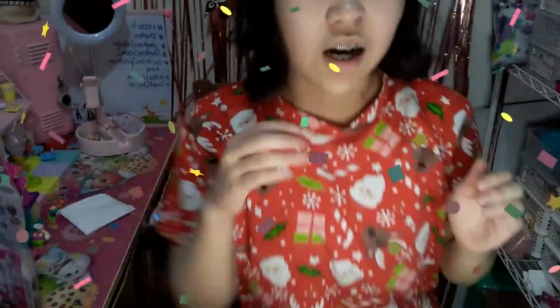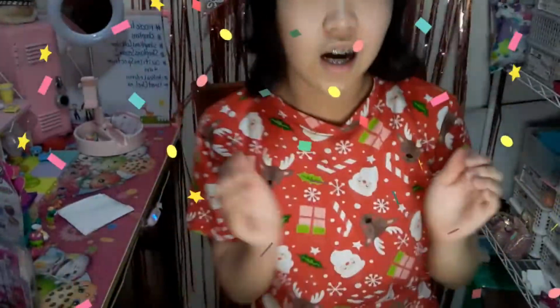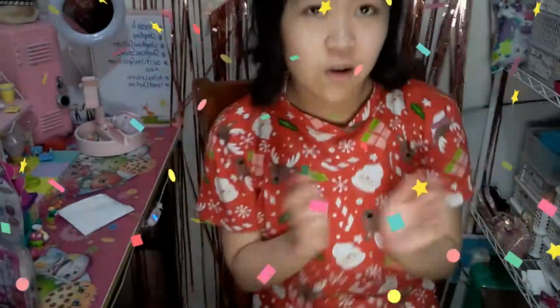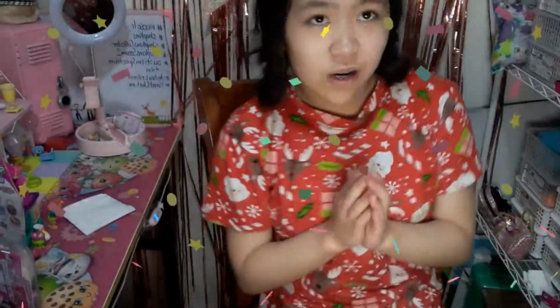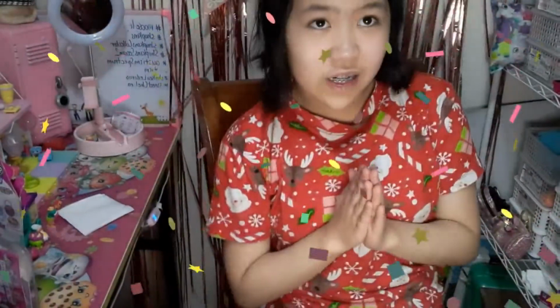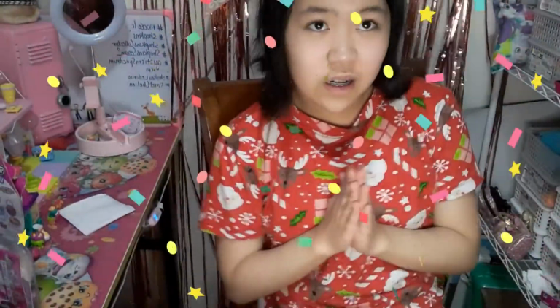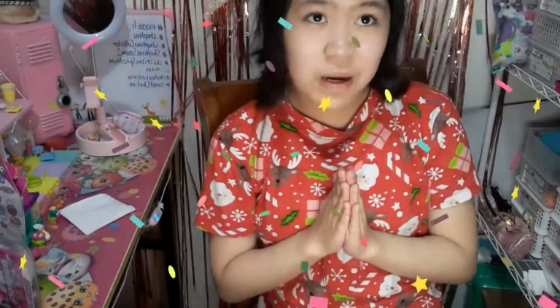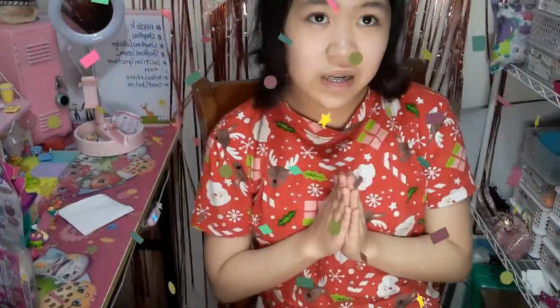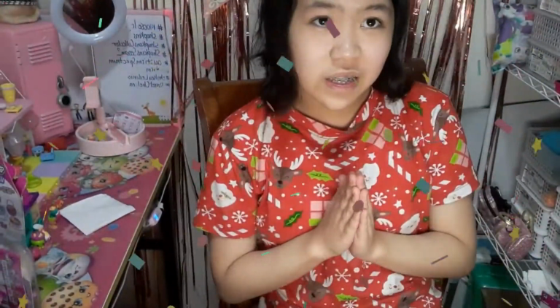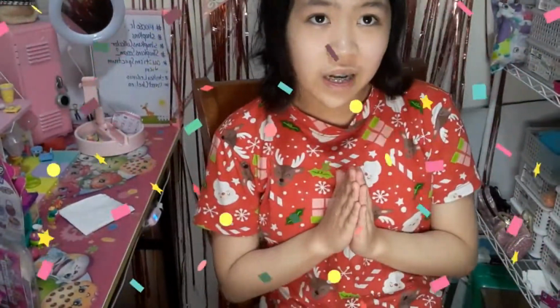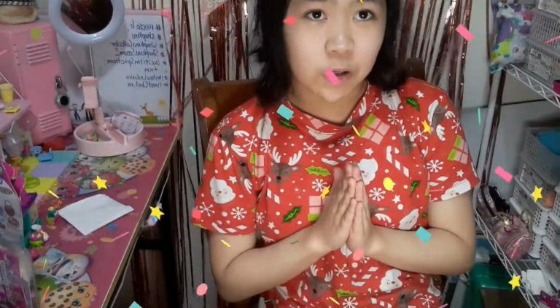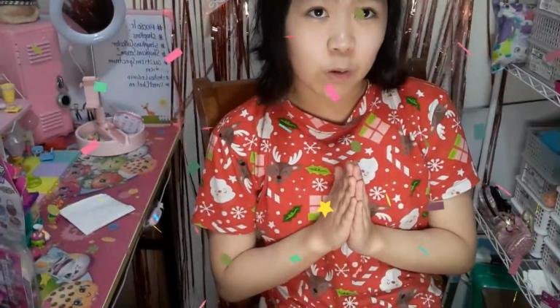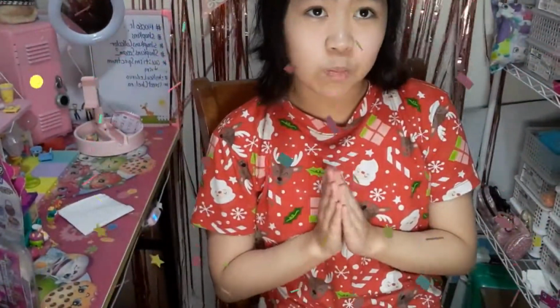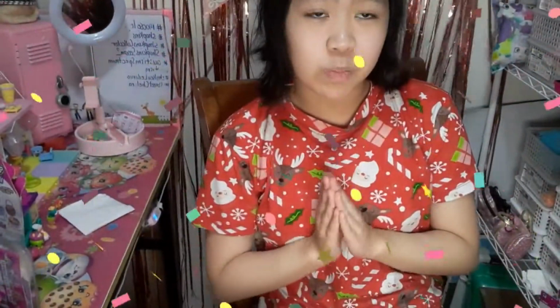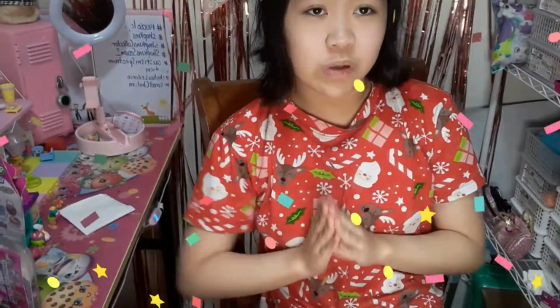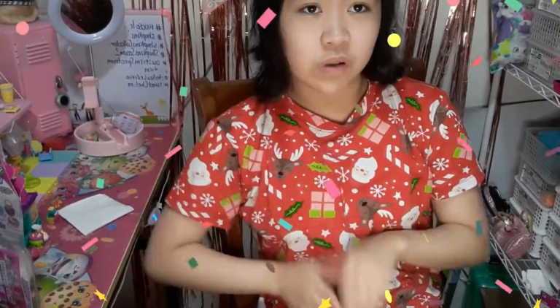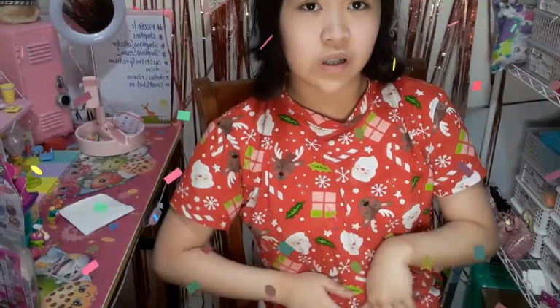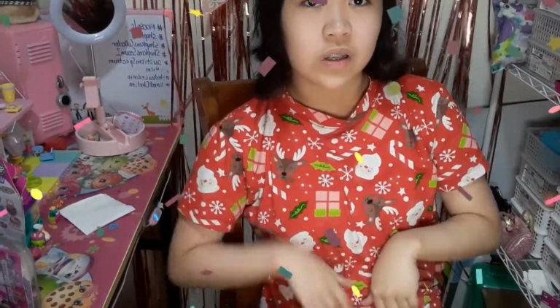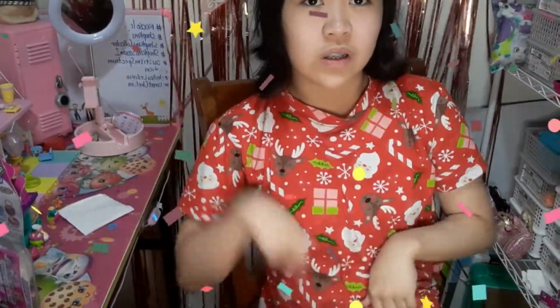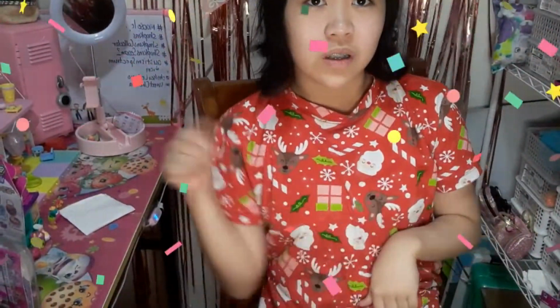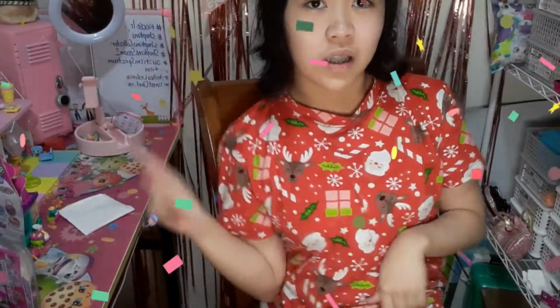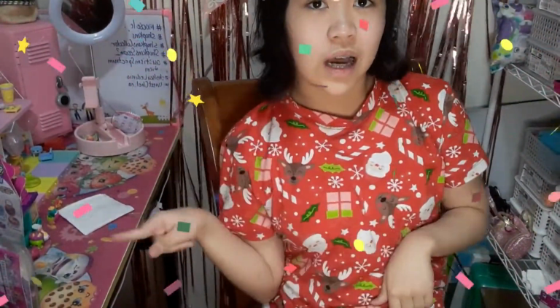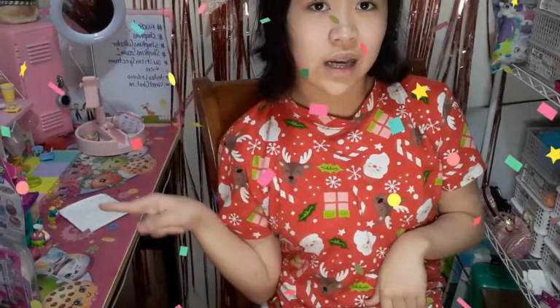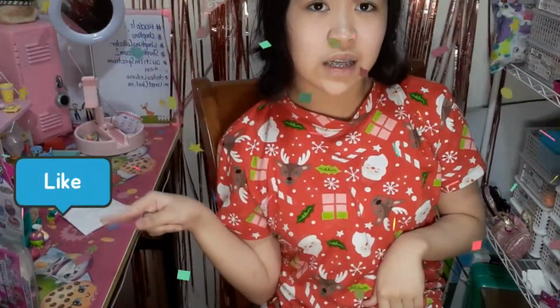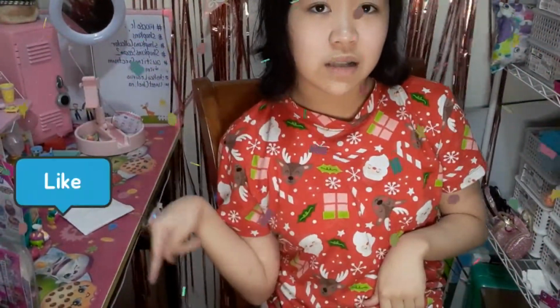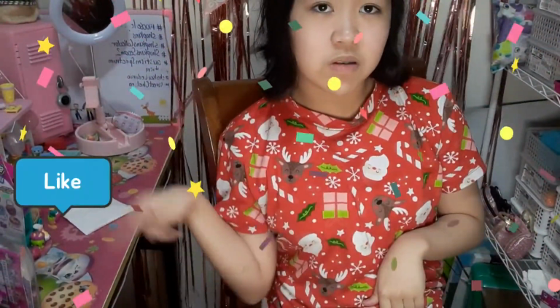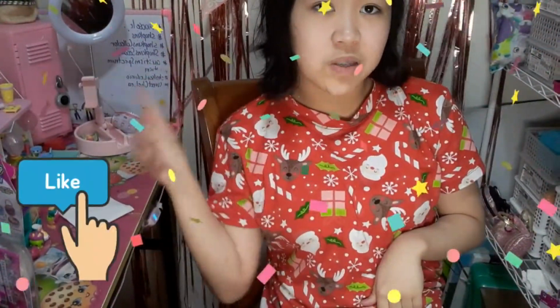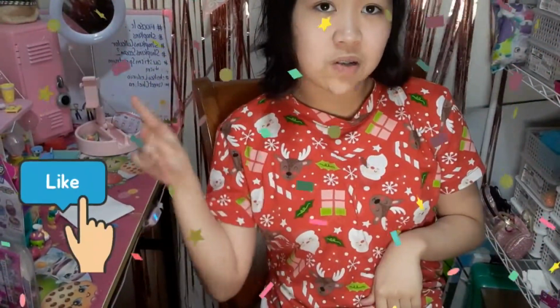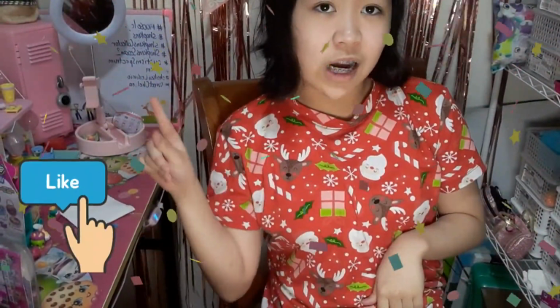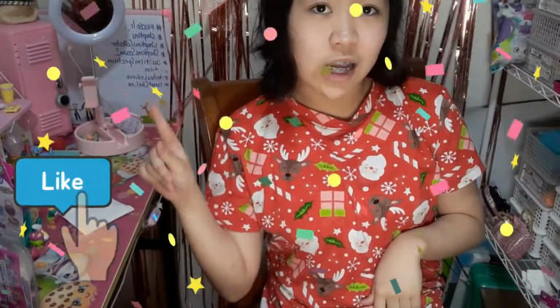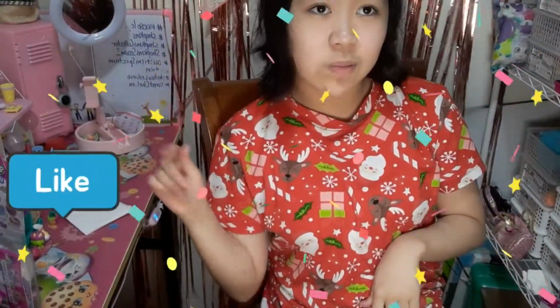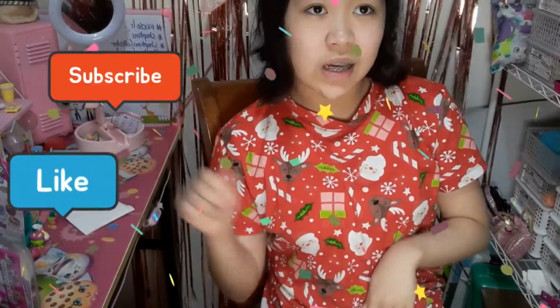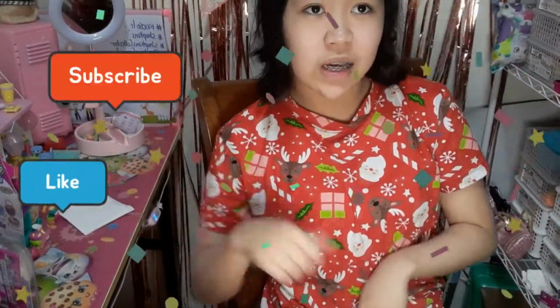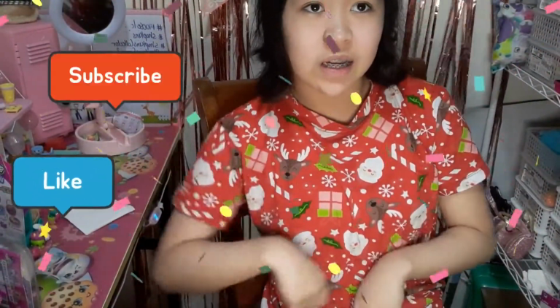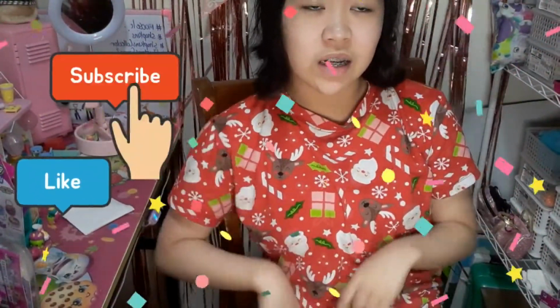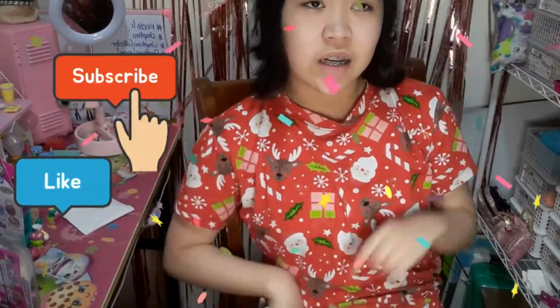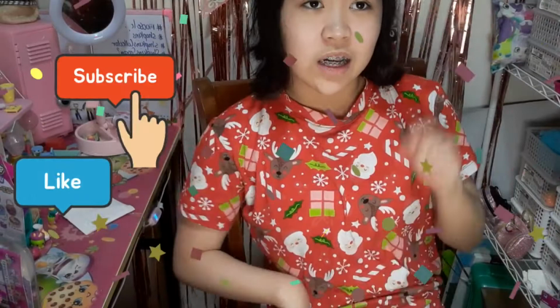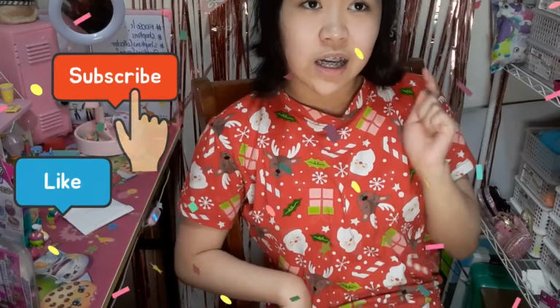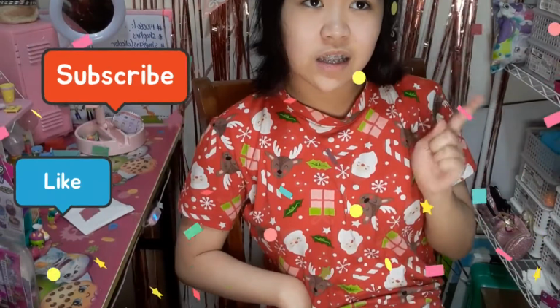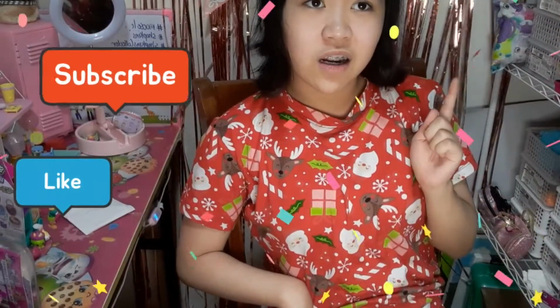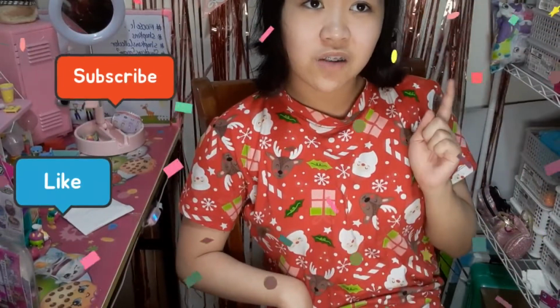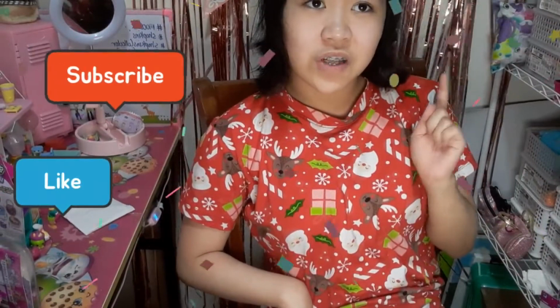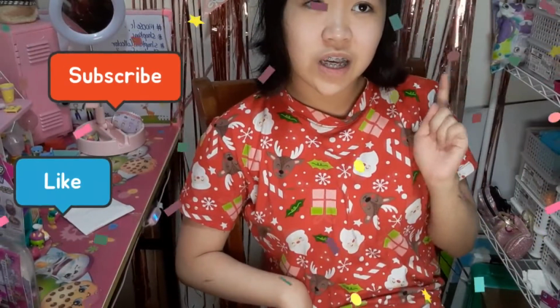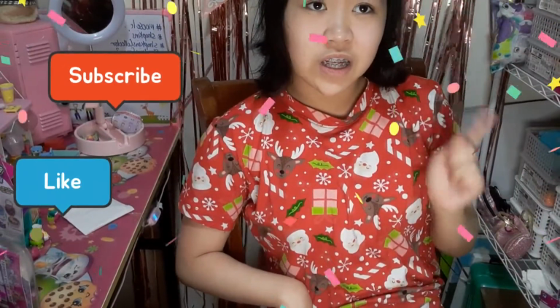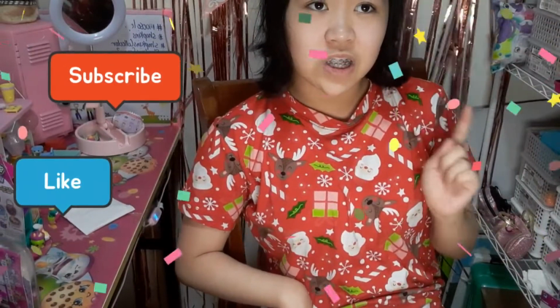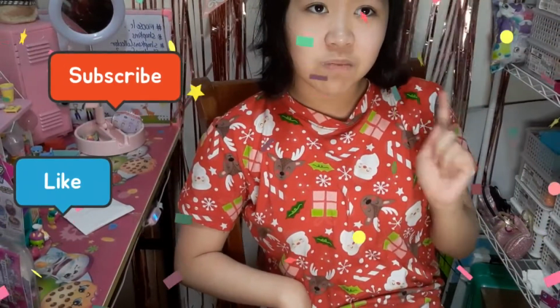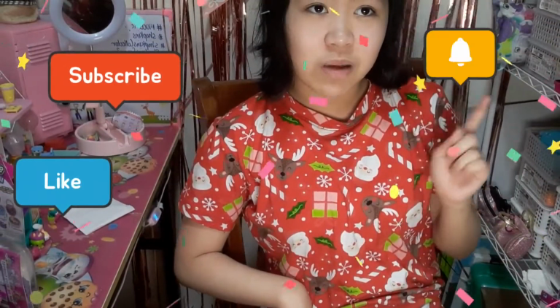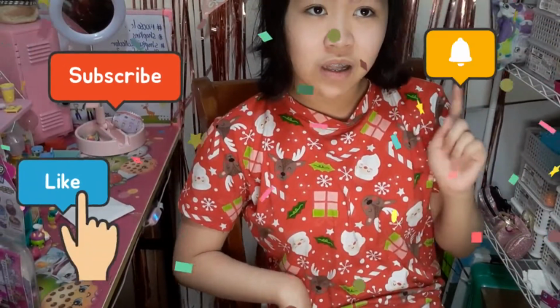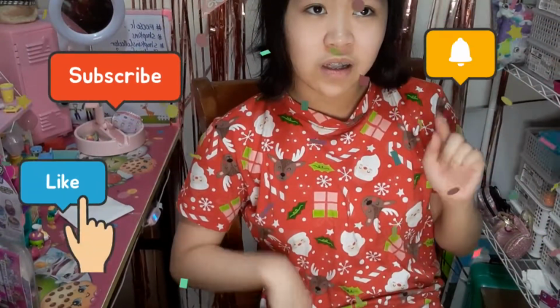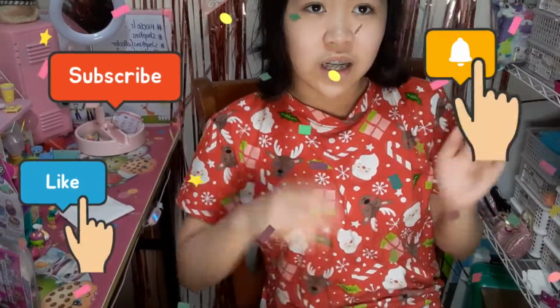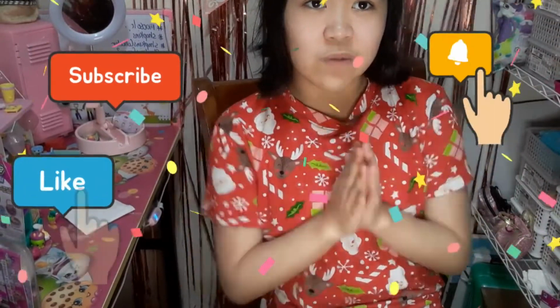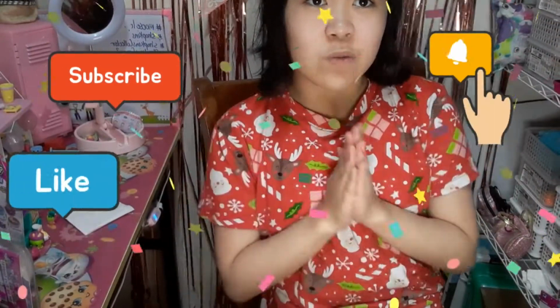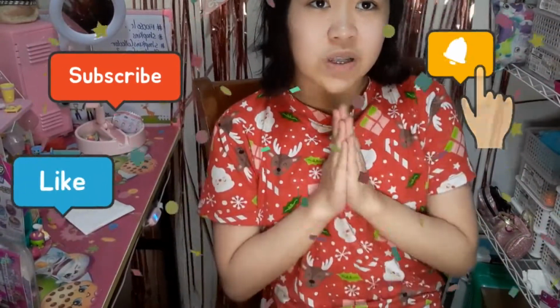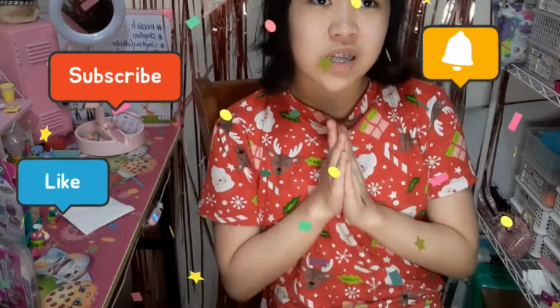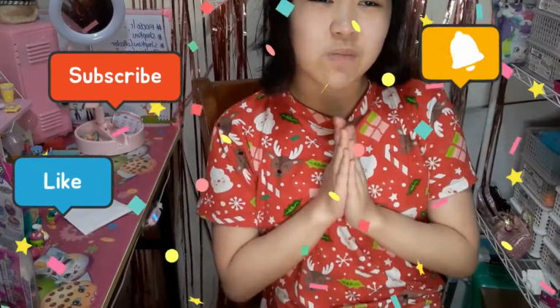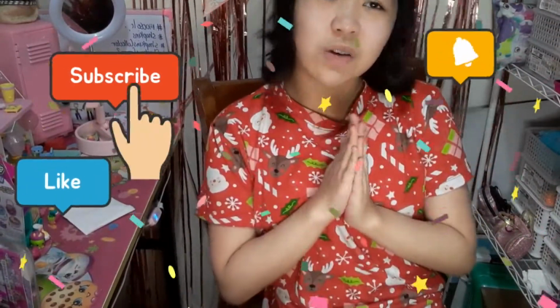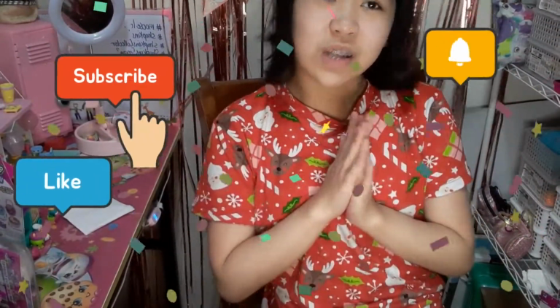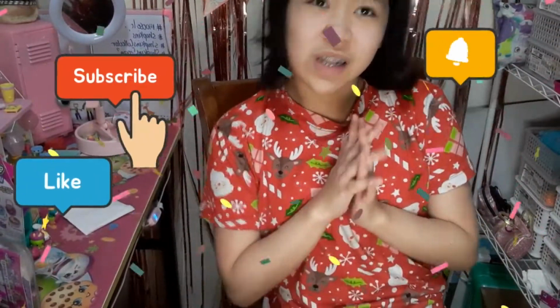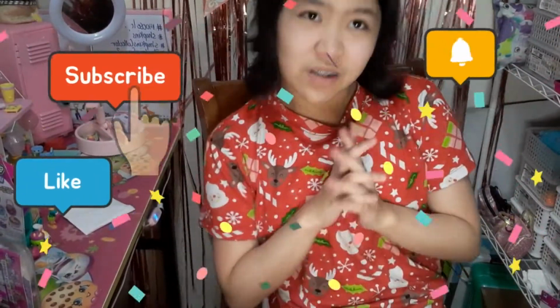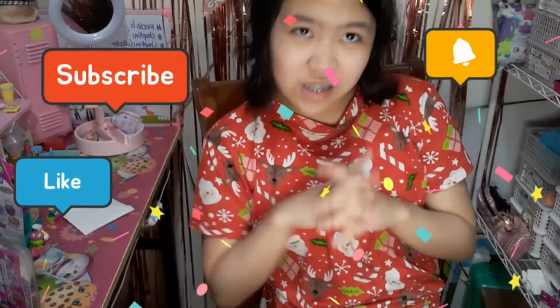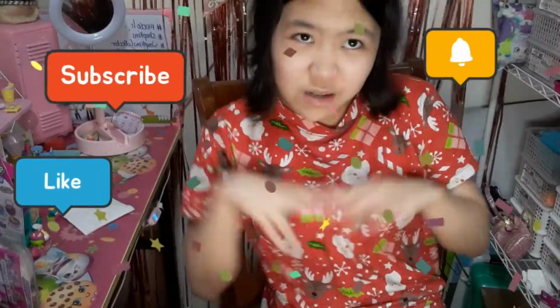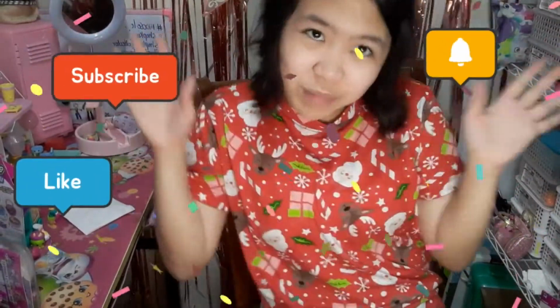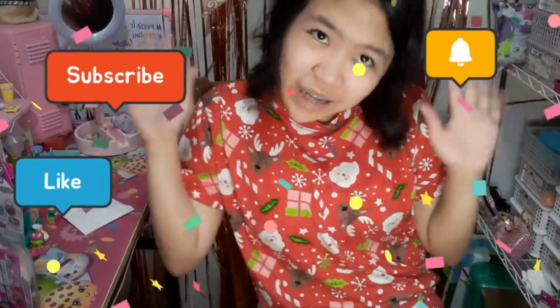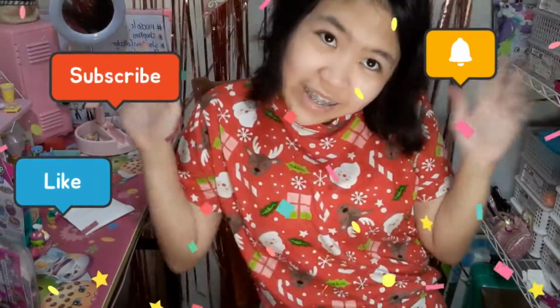Alright everybody, I hope you like and subscribe and hit the notification bell if you want to see more videos. Bye!